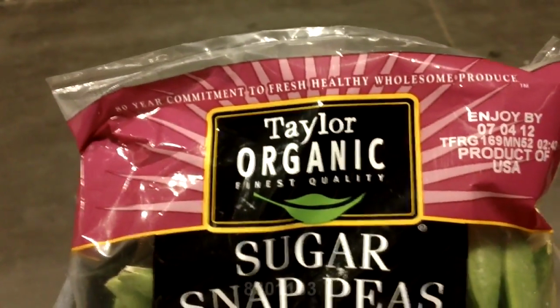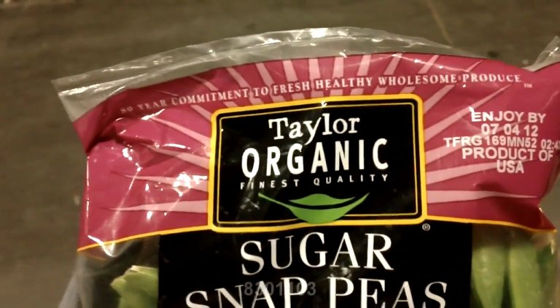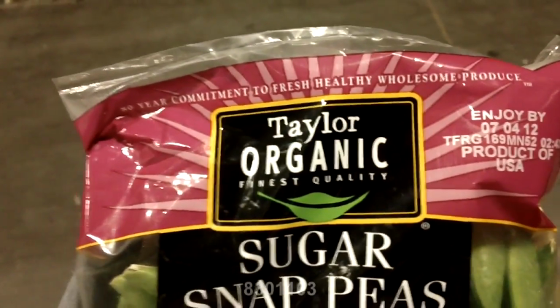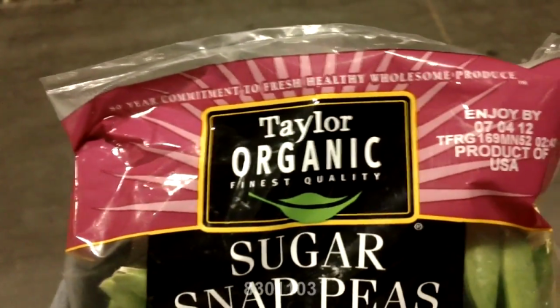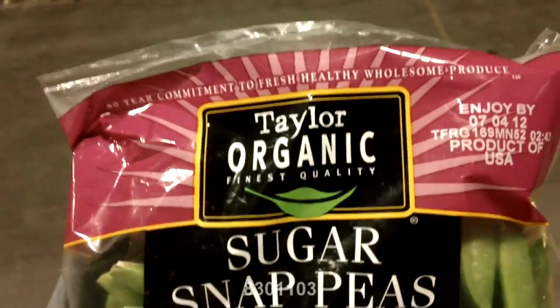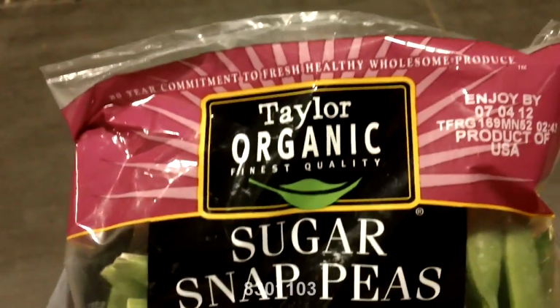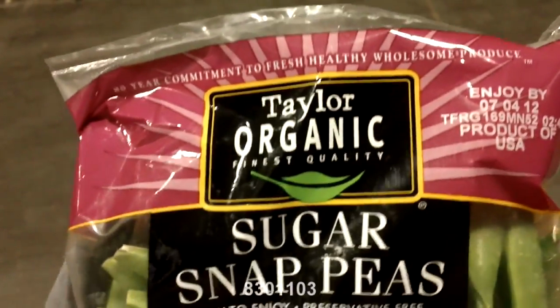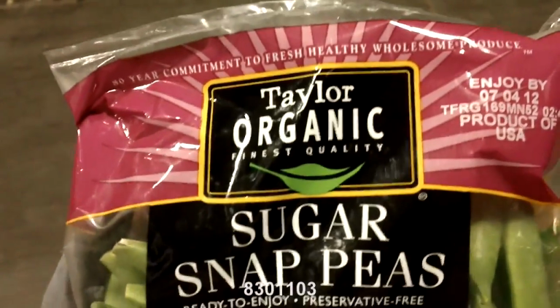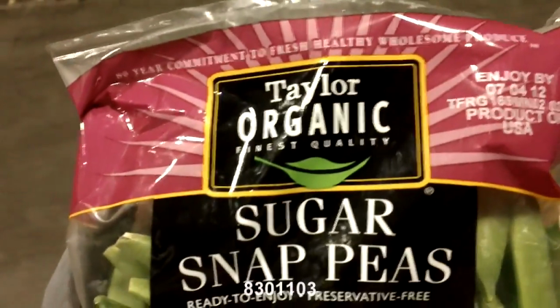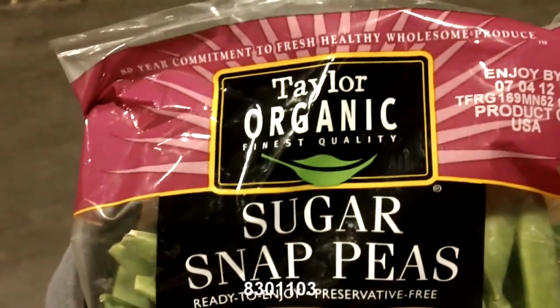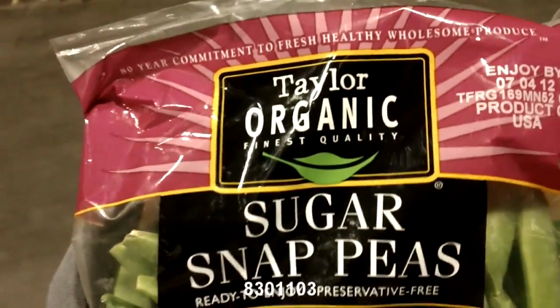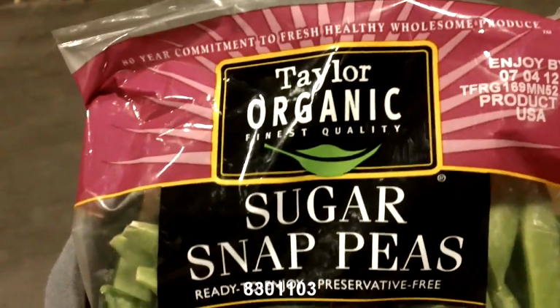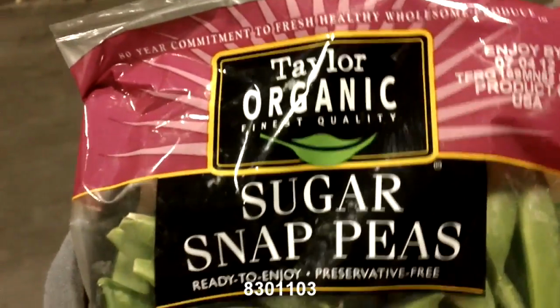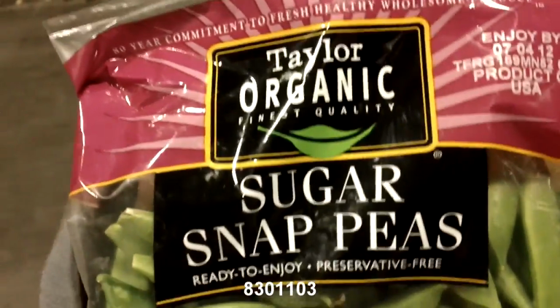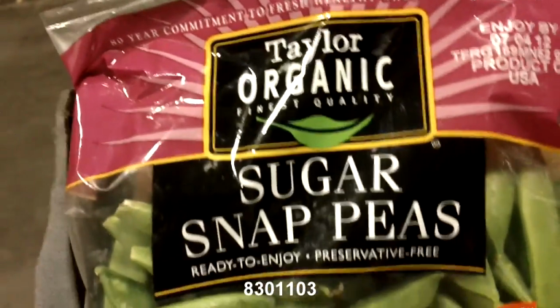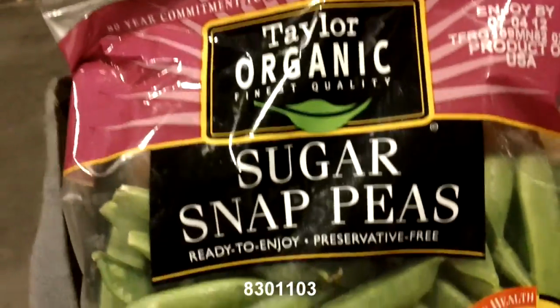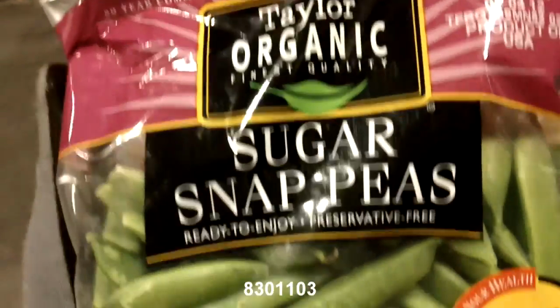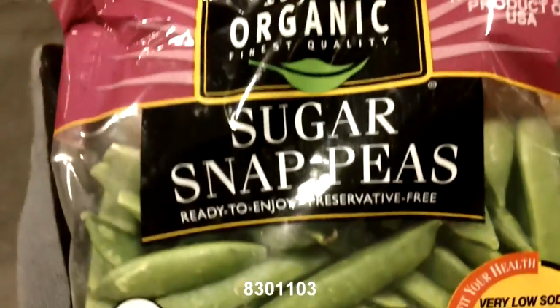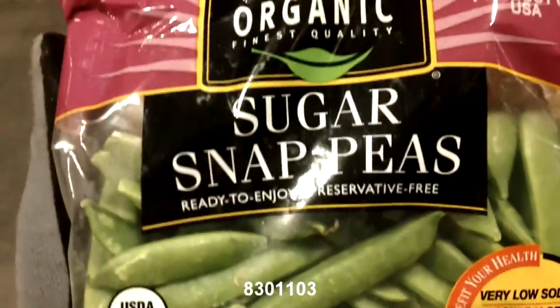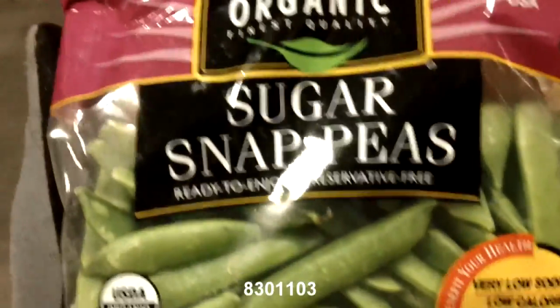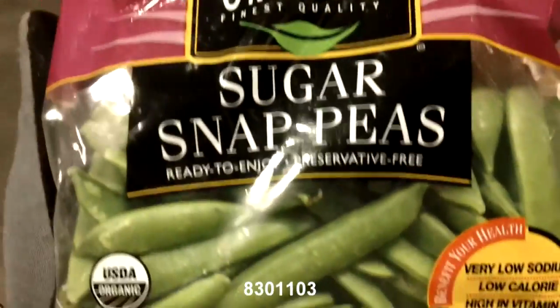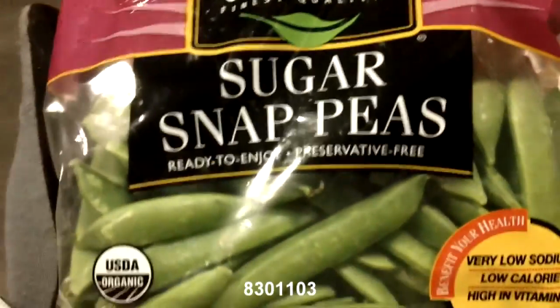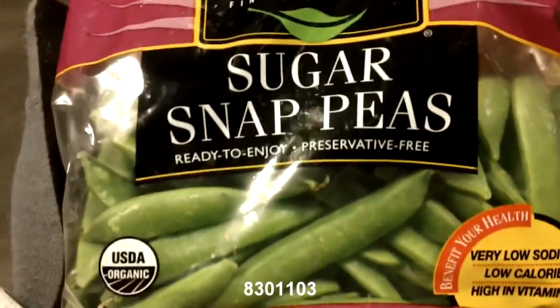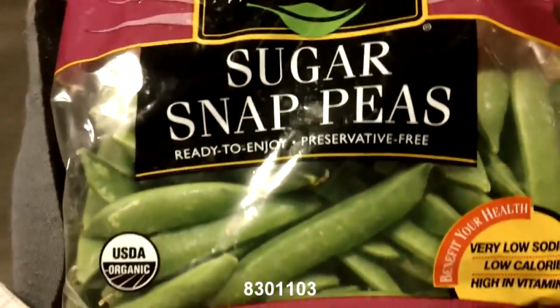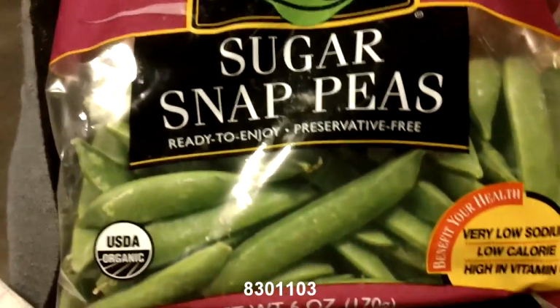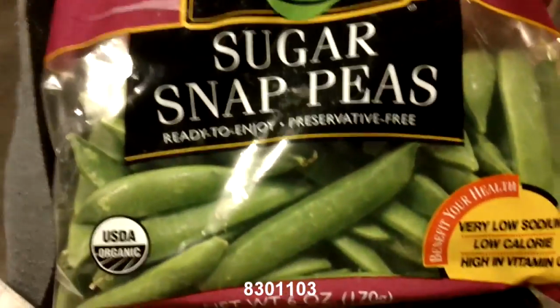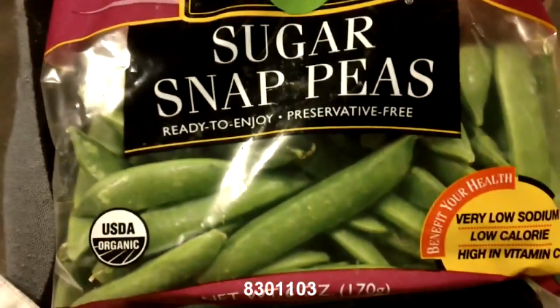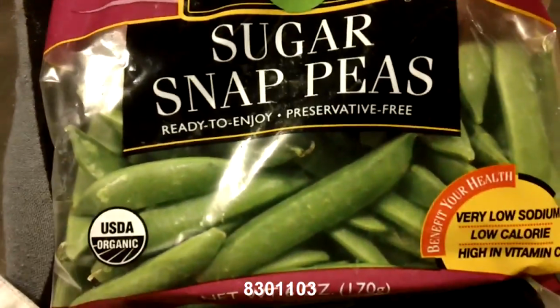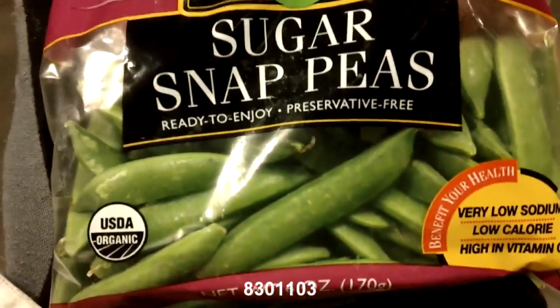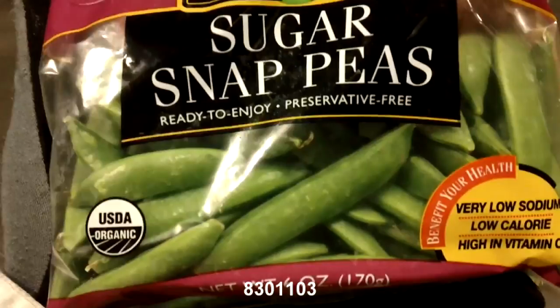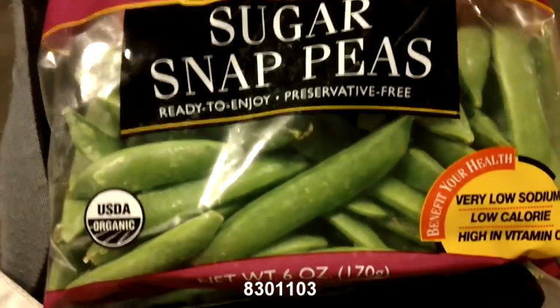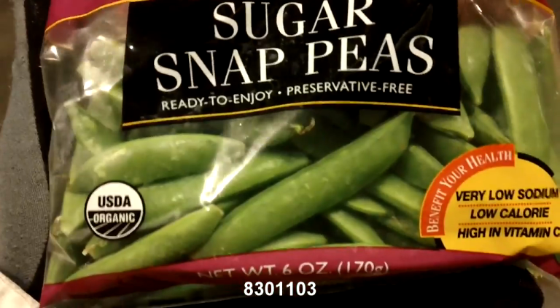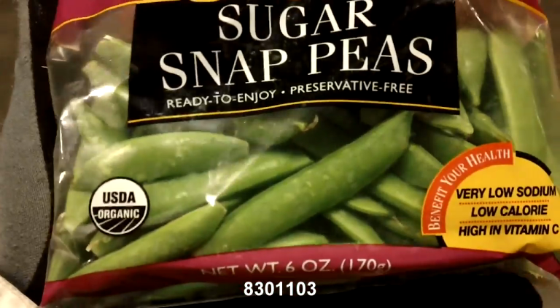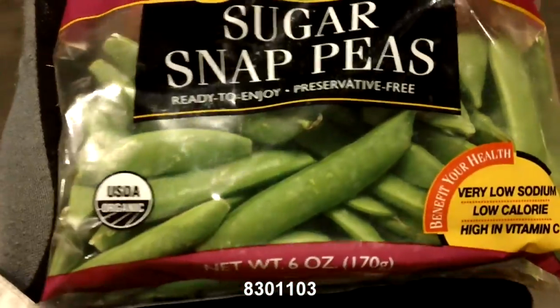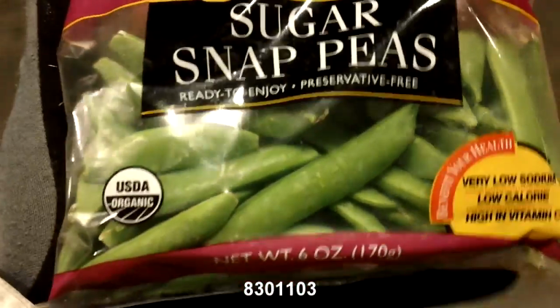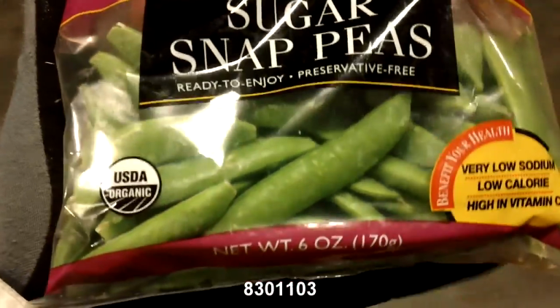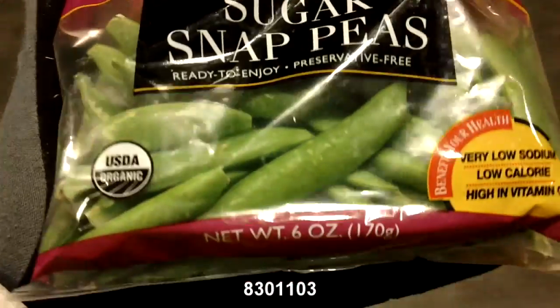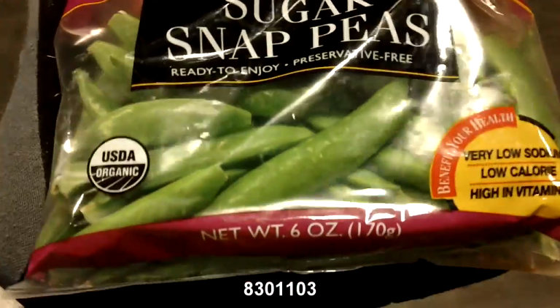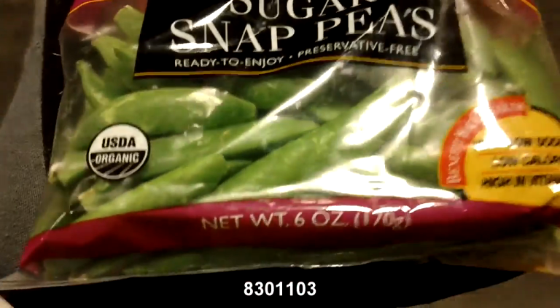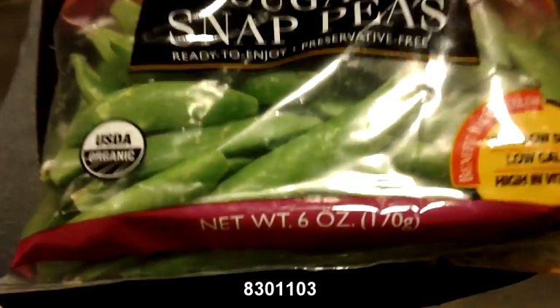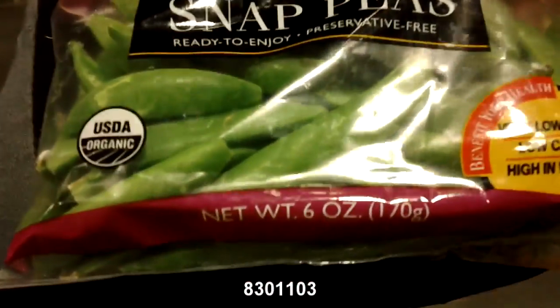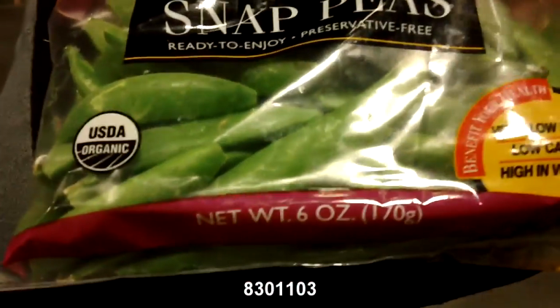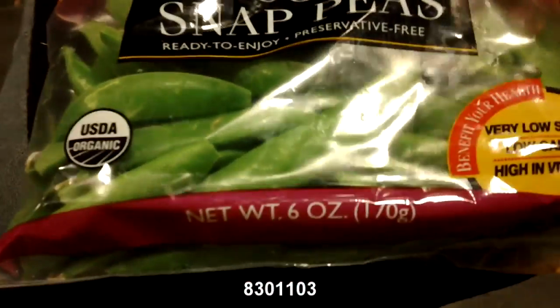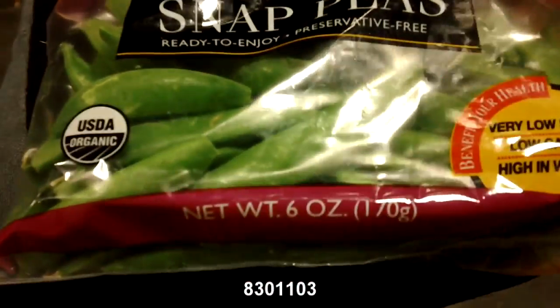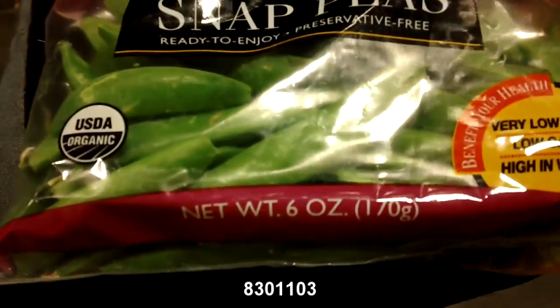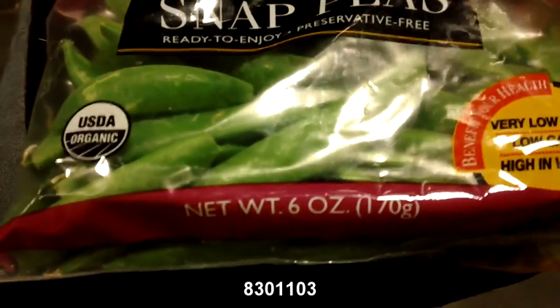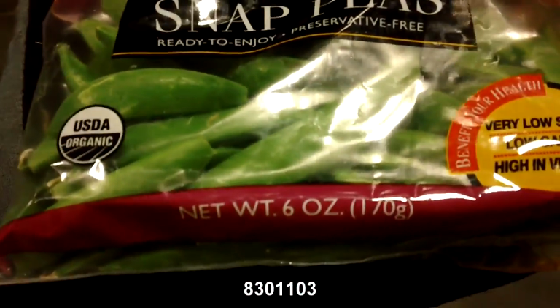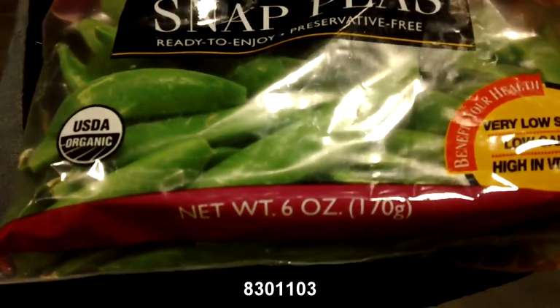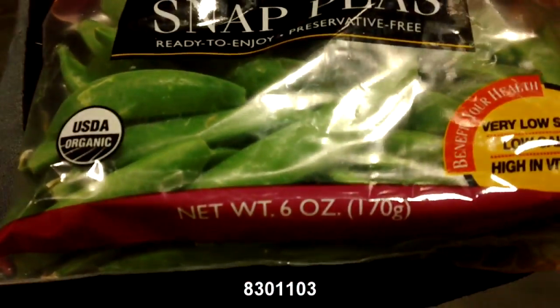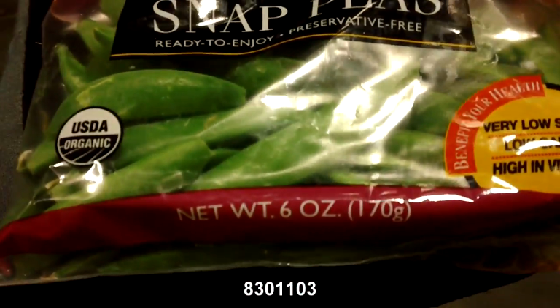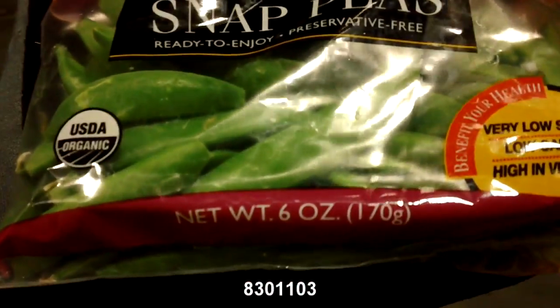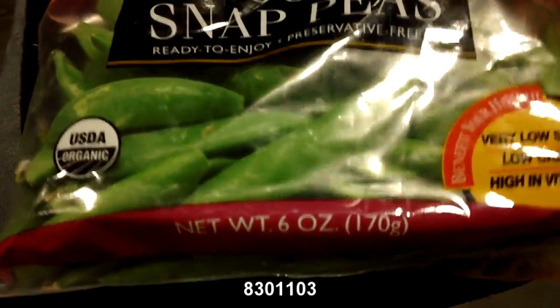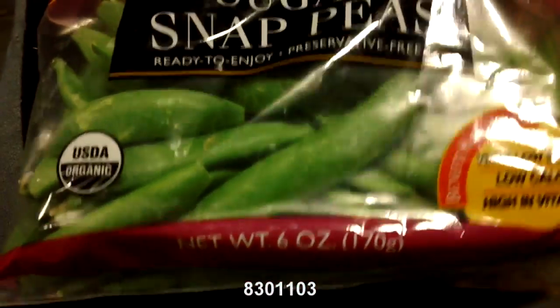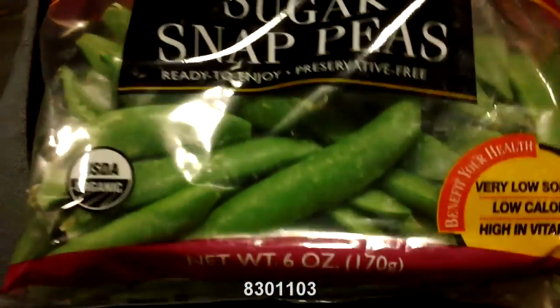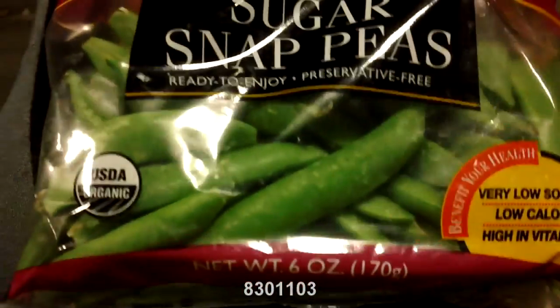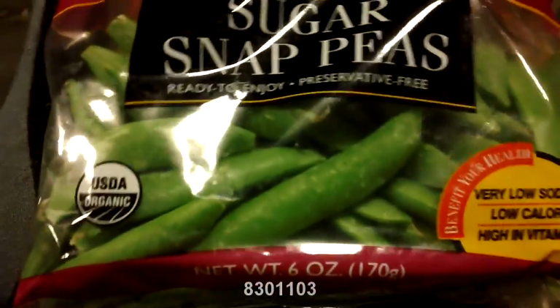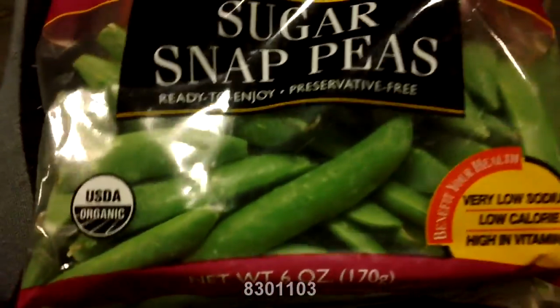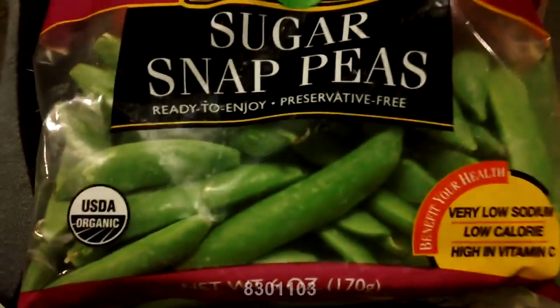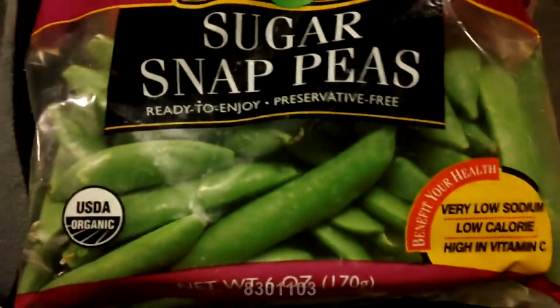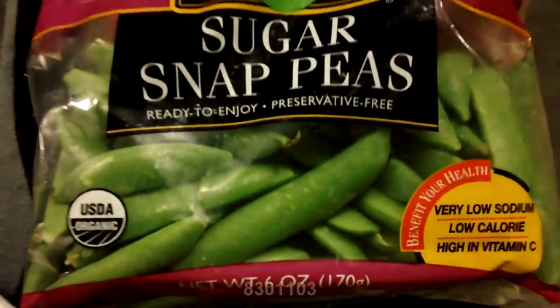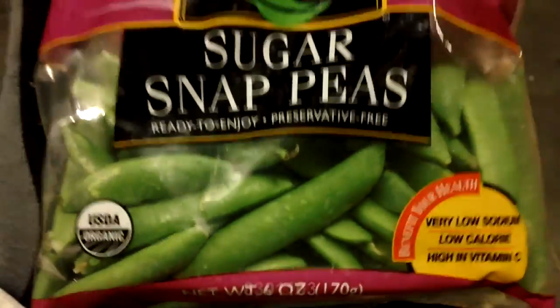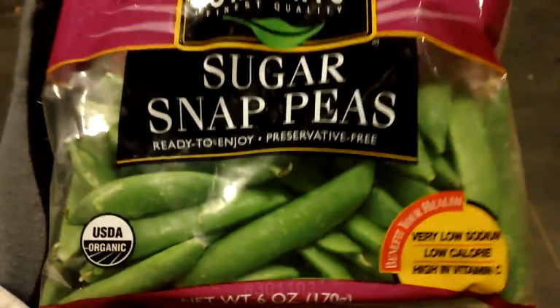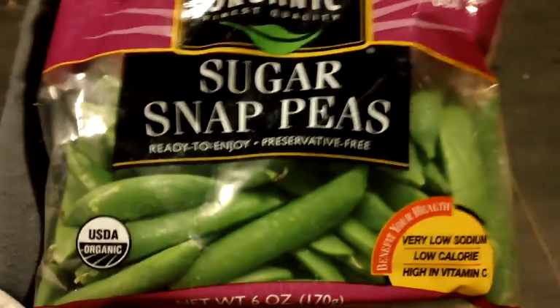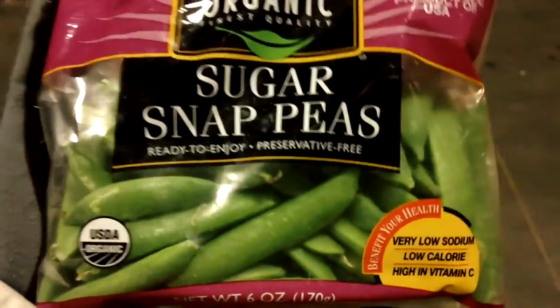Taylor Farms came out with a sugar snap pea bag. They are 6 ounces to a bag, and there are 8 bags to a case.